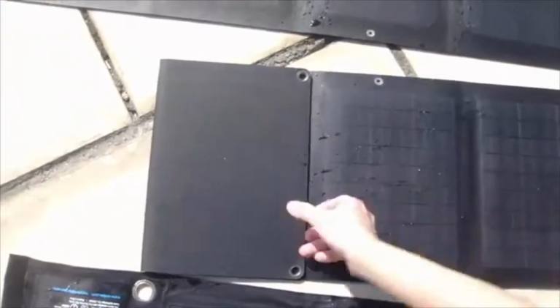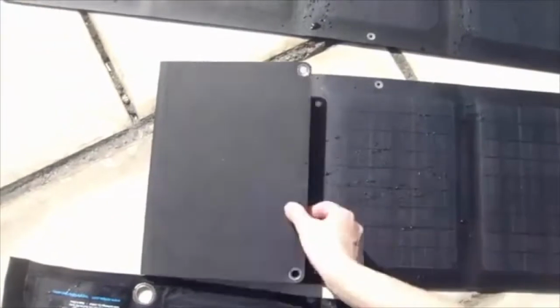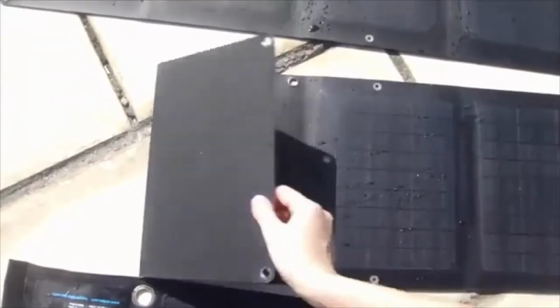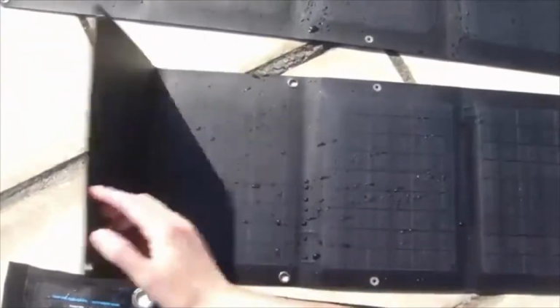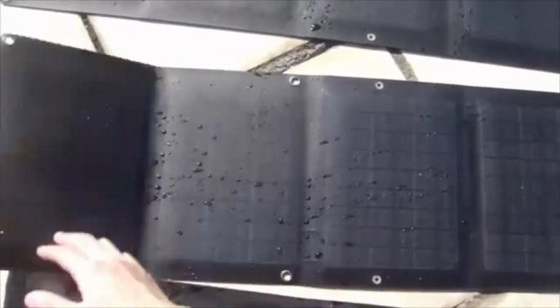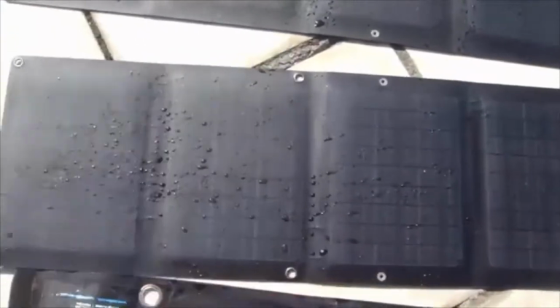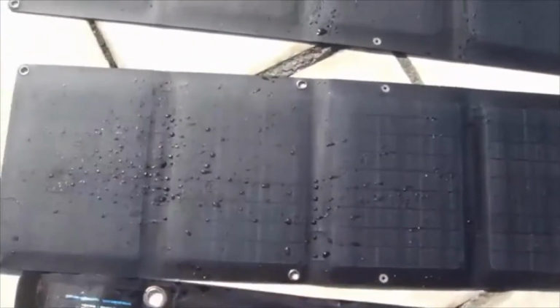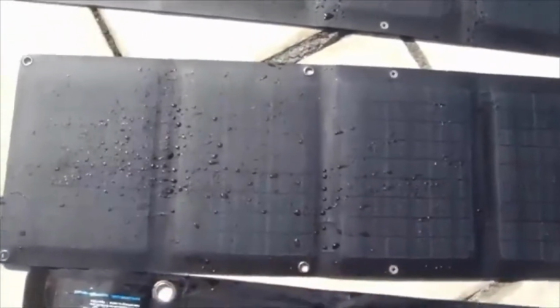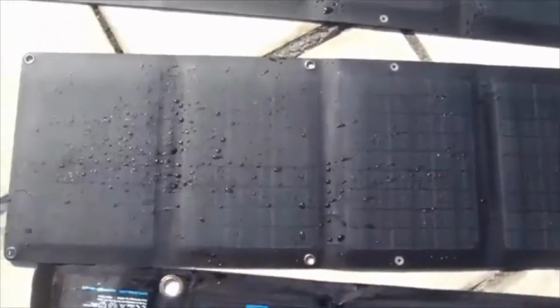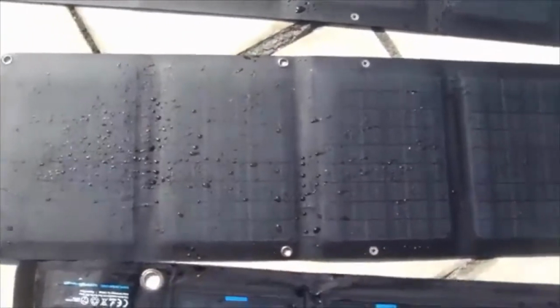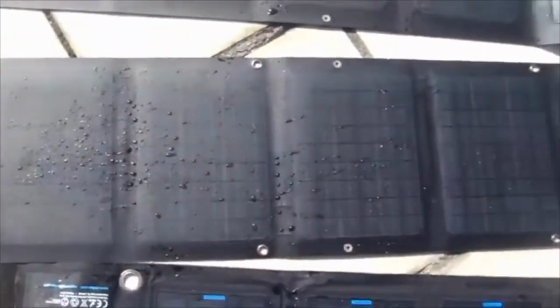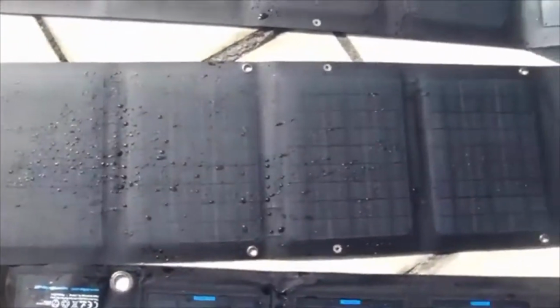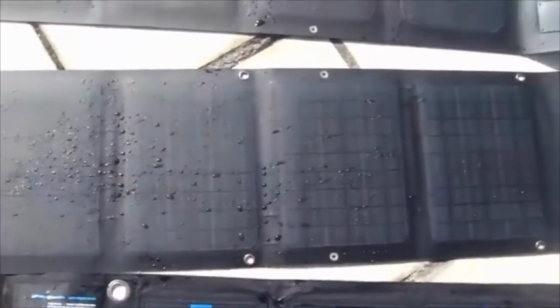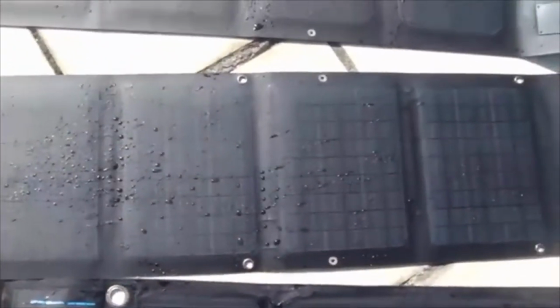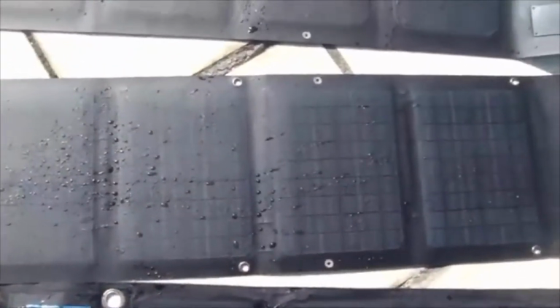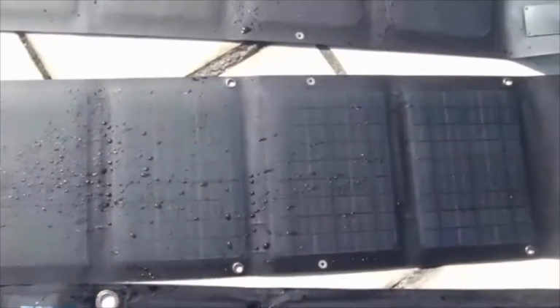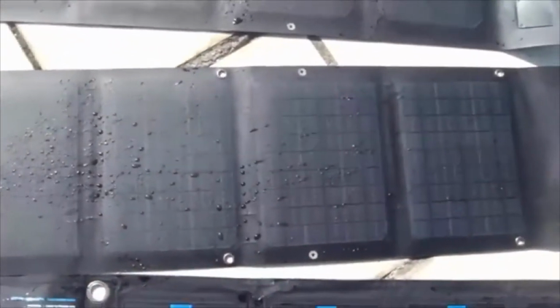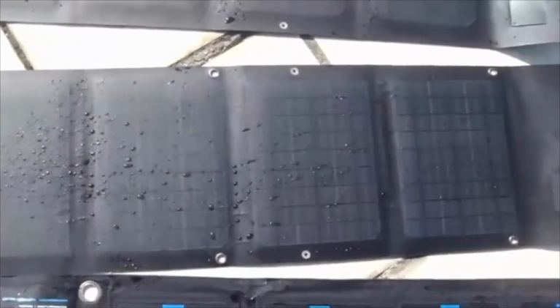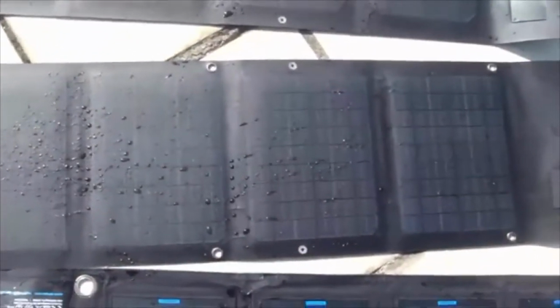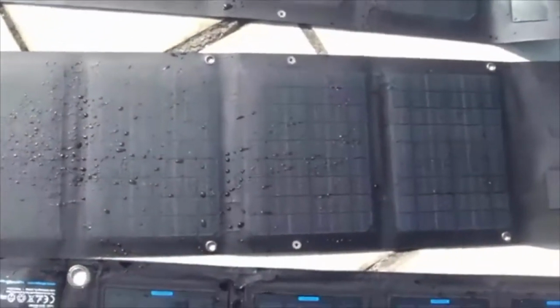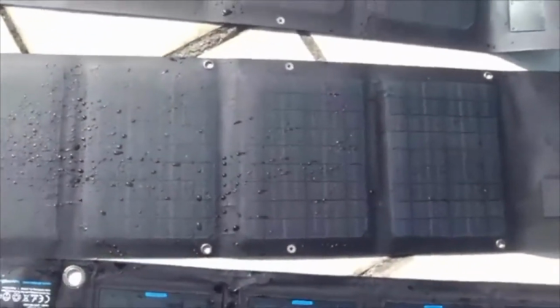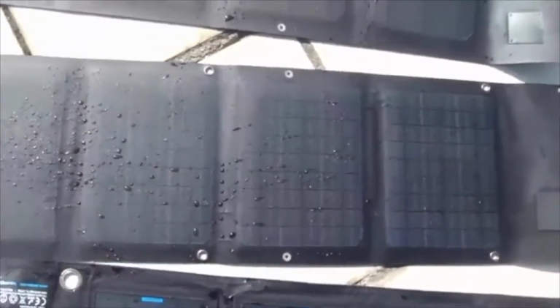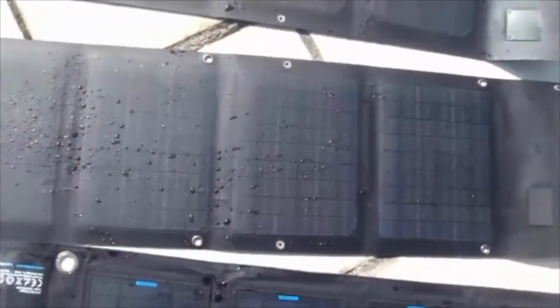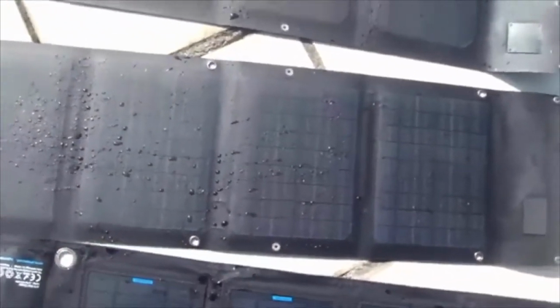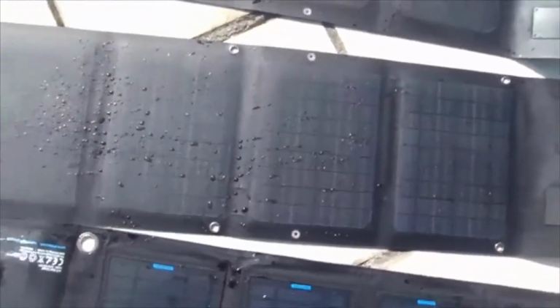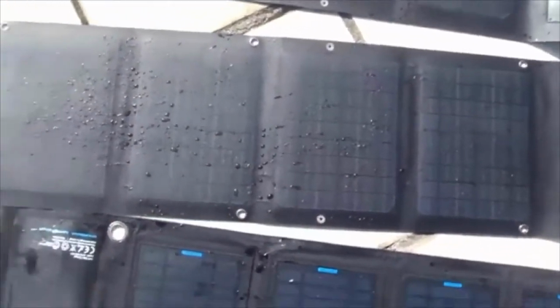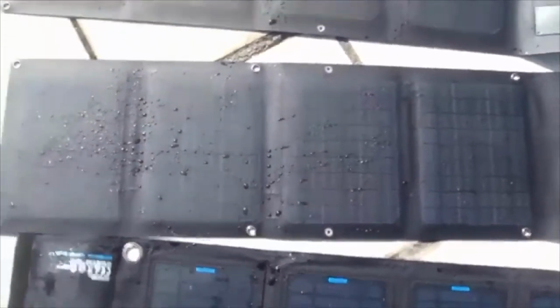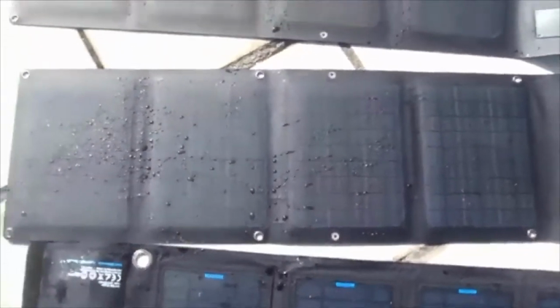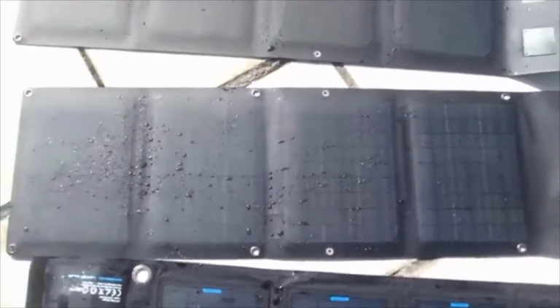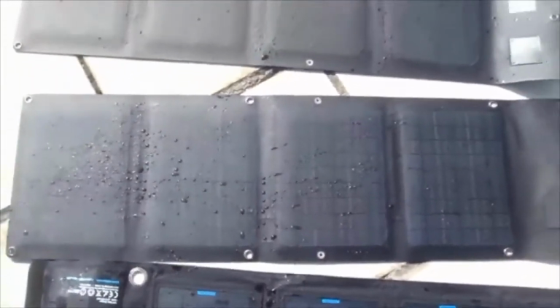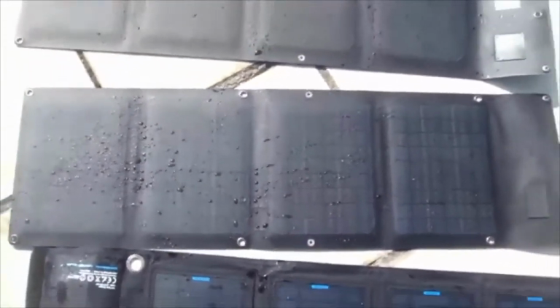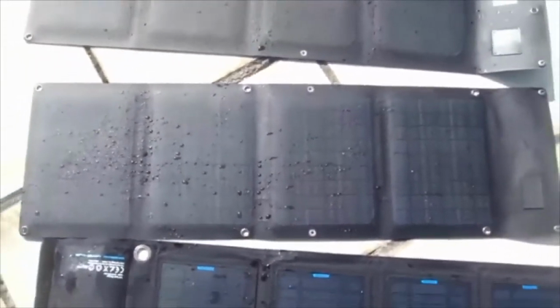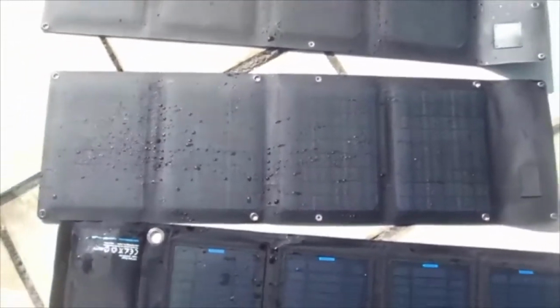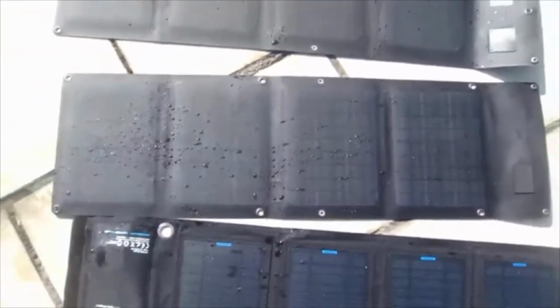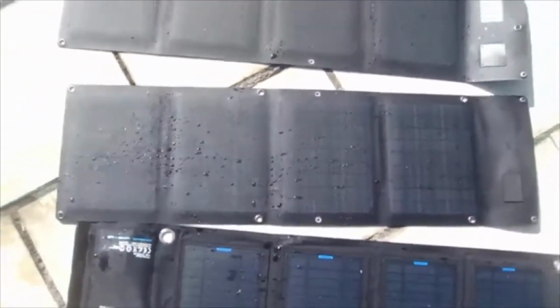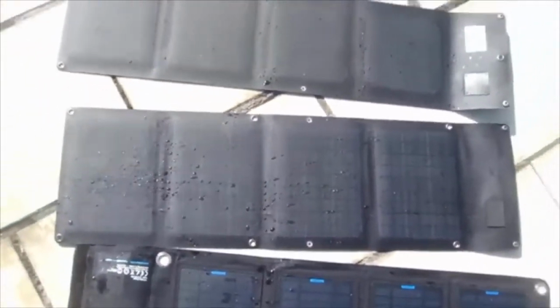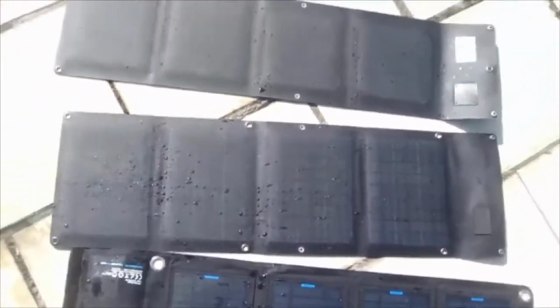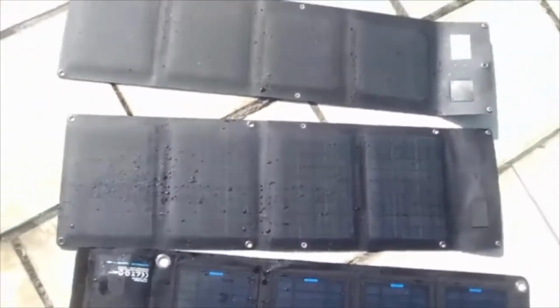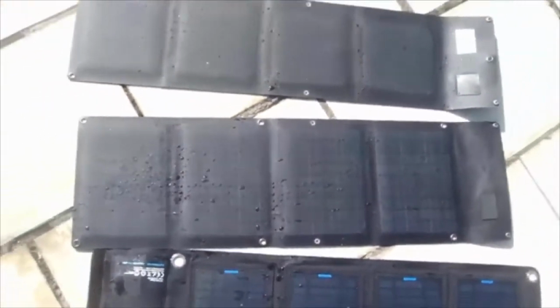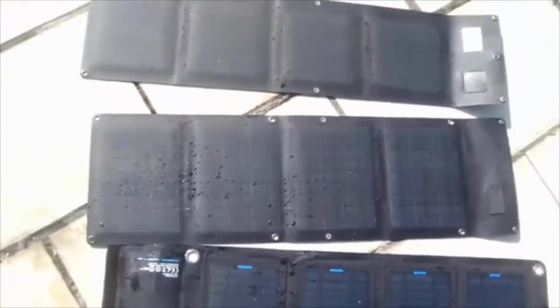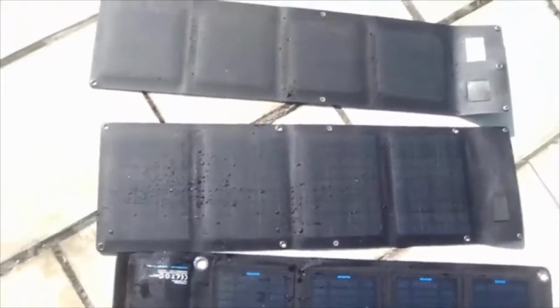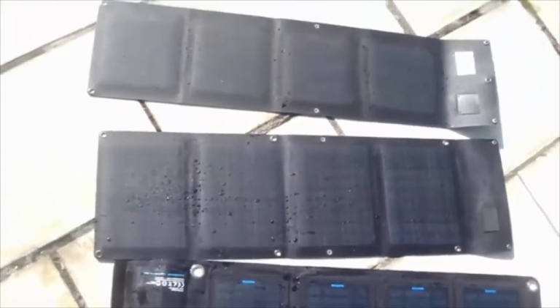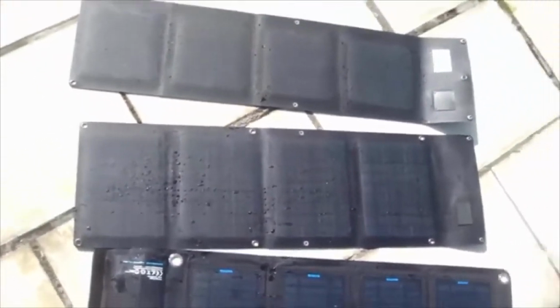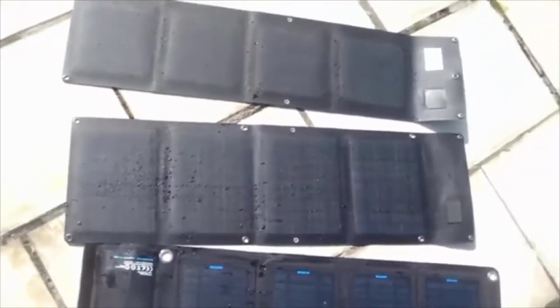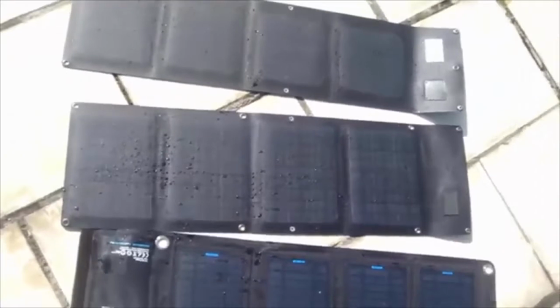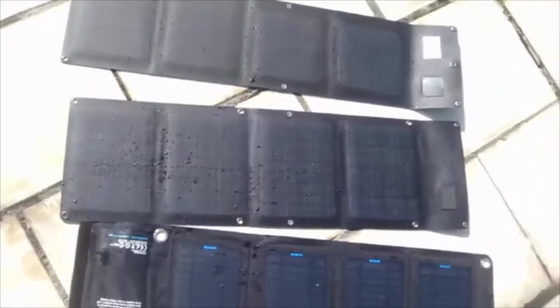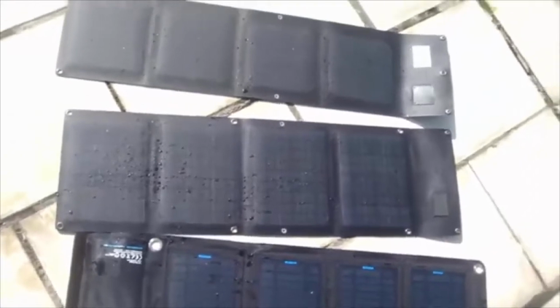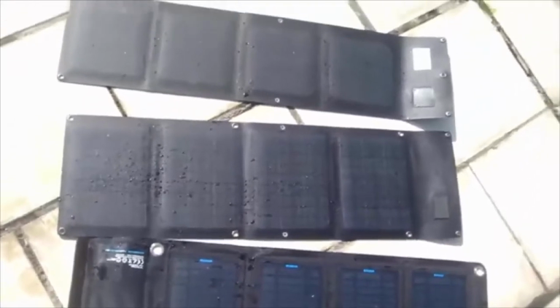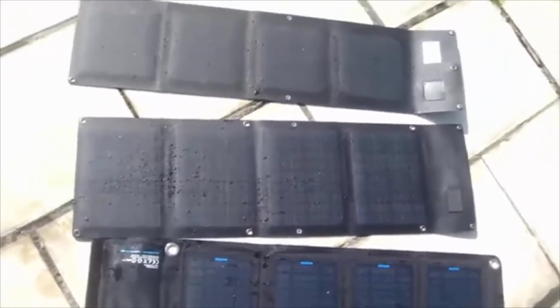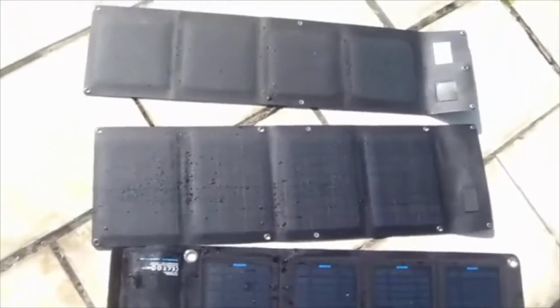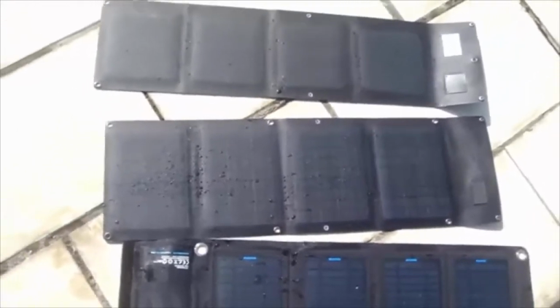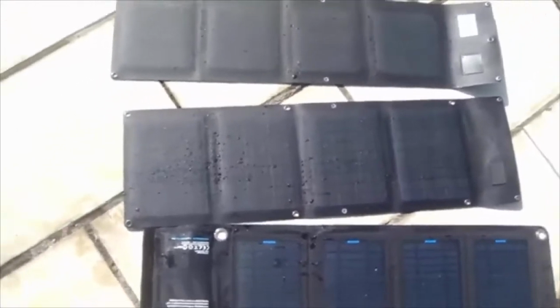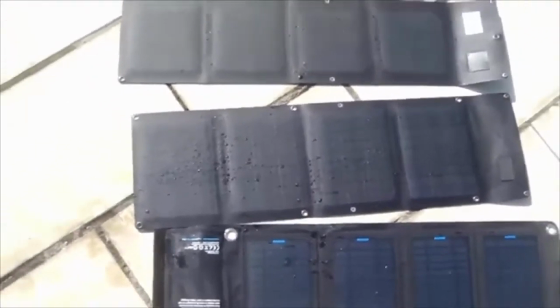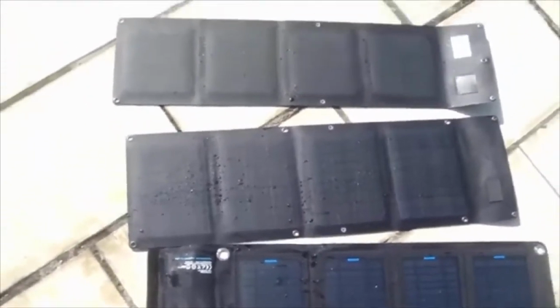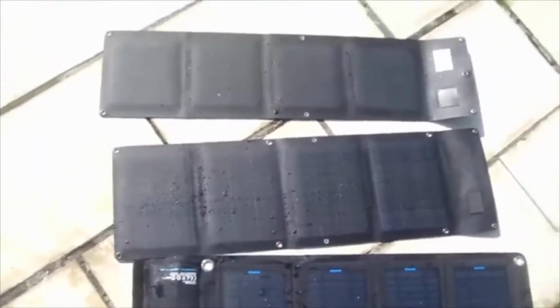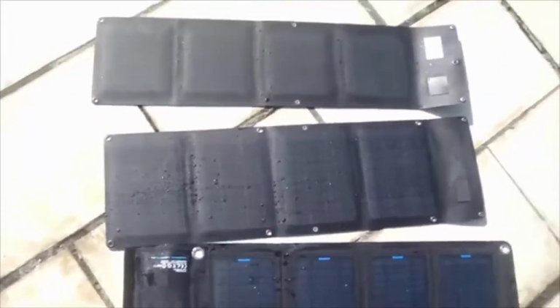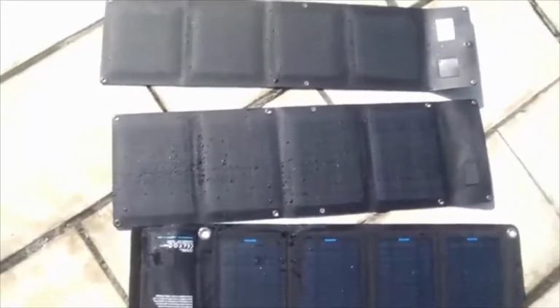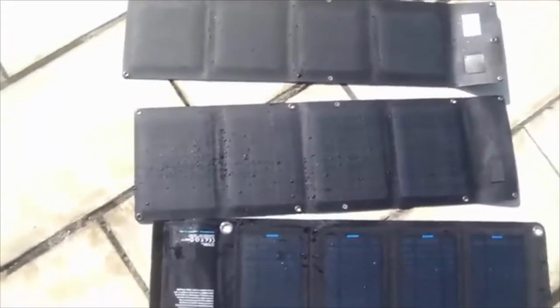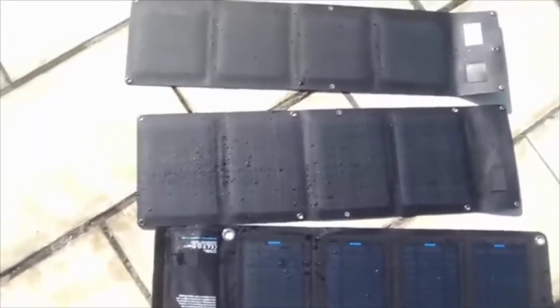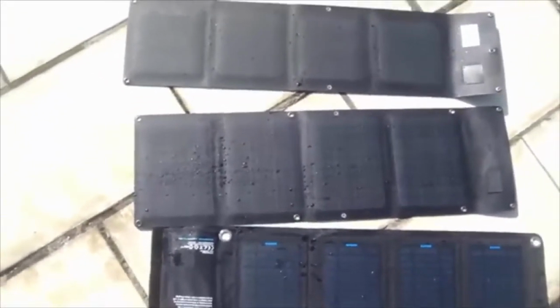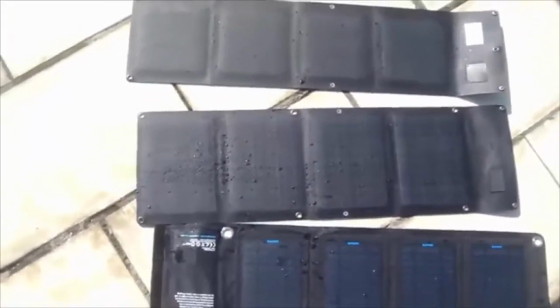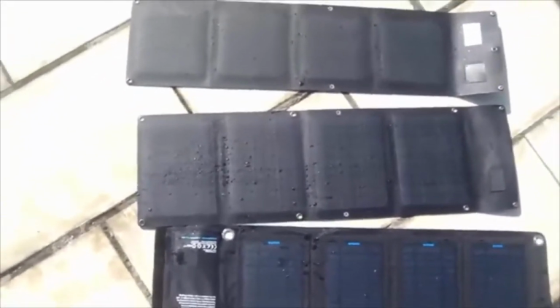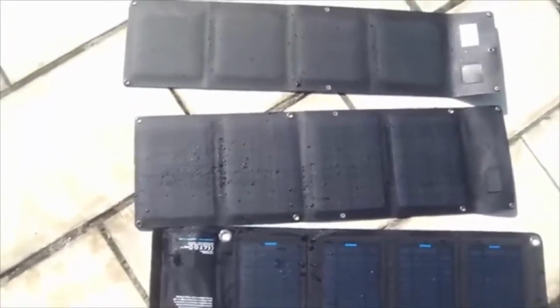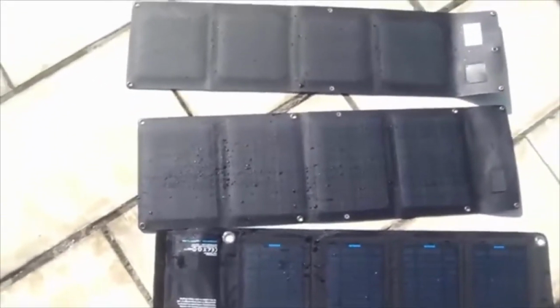From these tests we can draw a conclusion that the Lensun ETFE laminated solar charger is much better than the PET fabric solar charger.